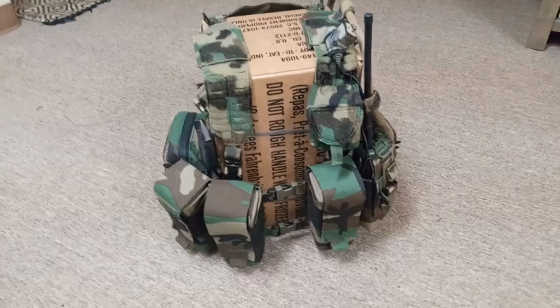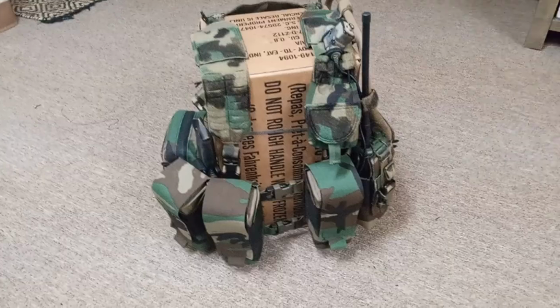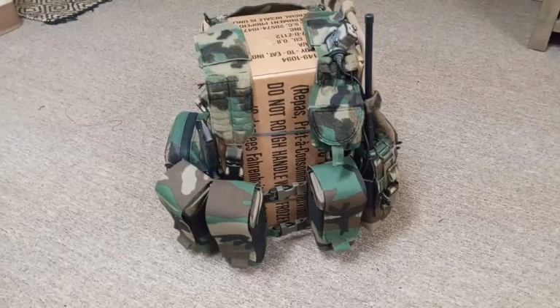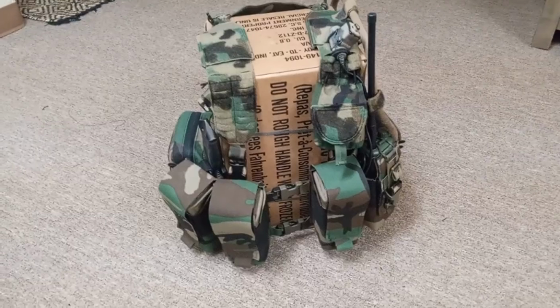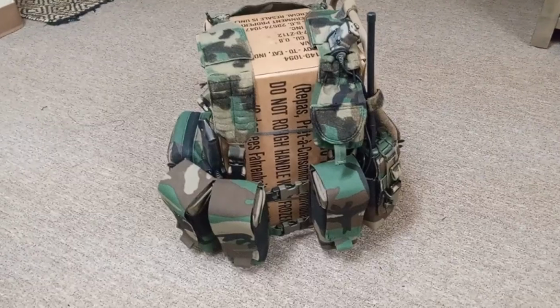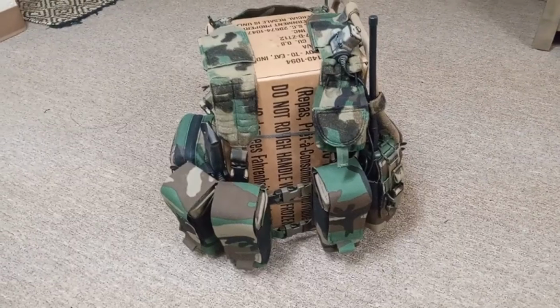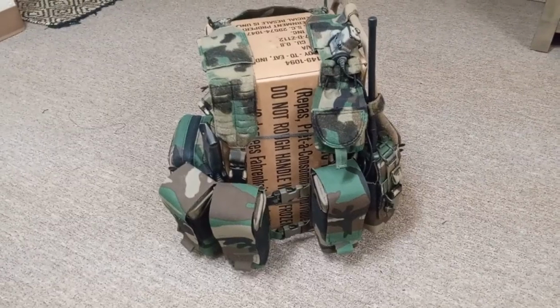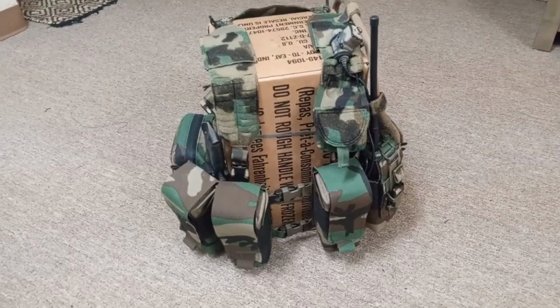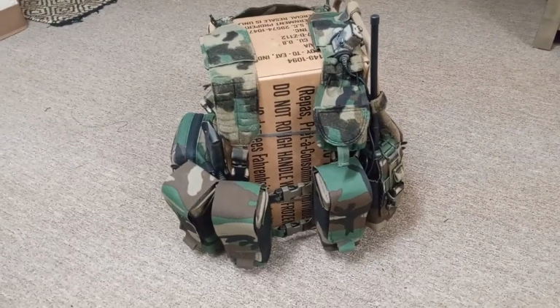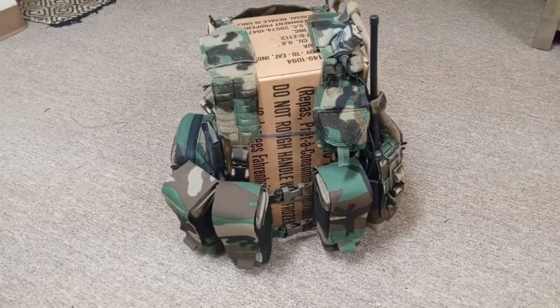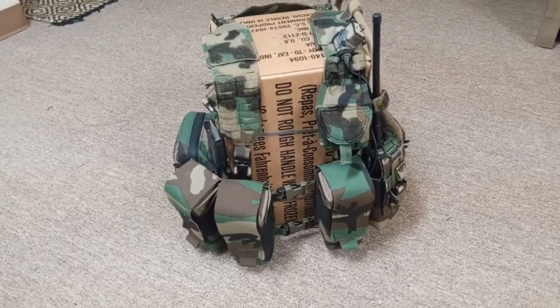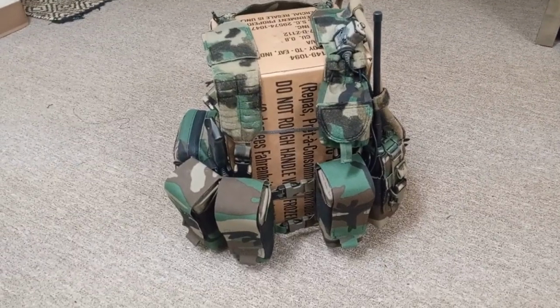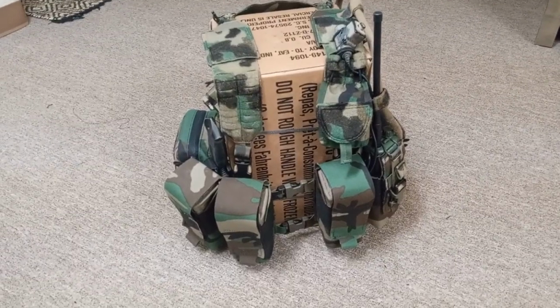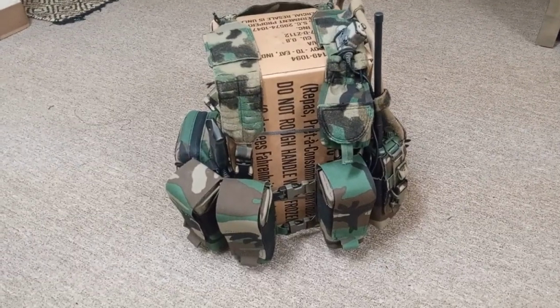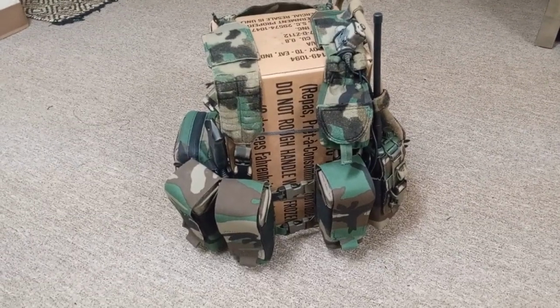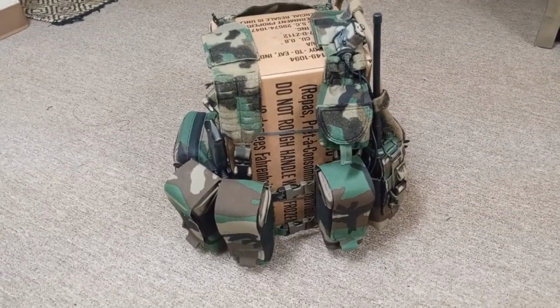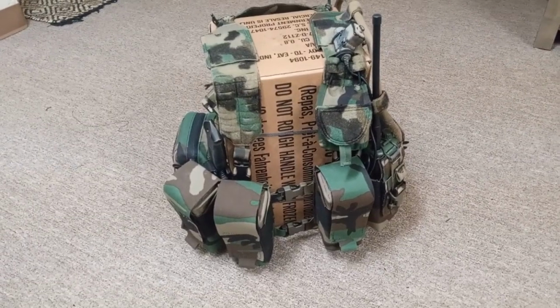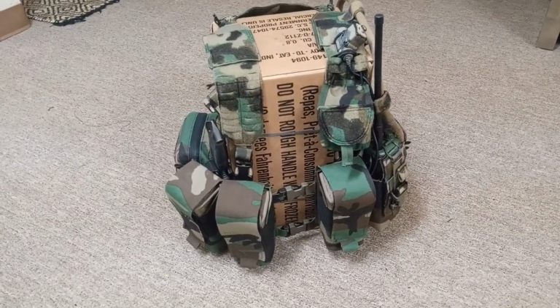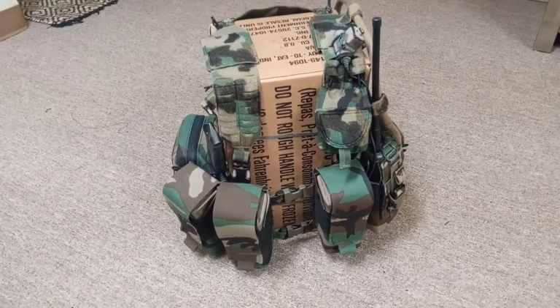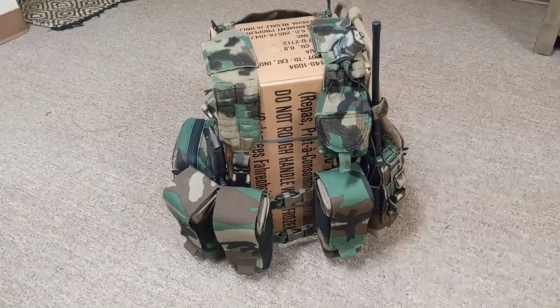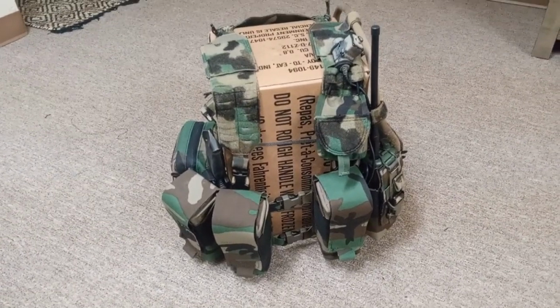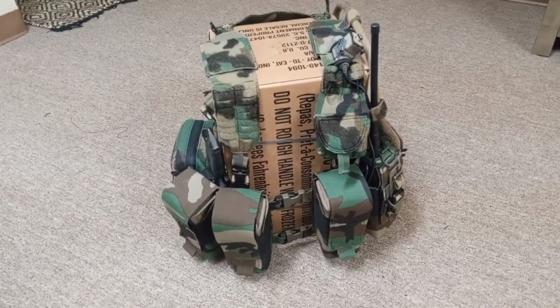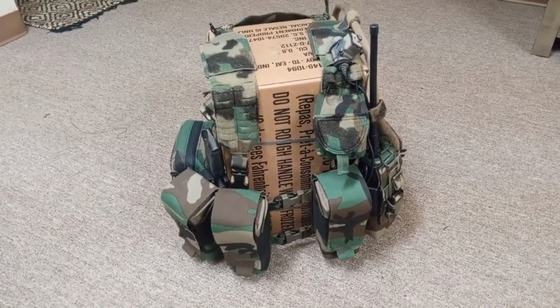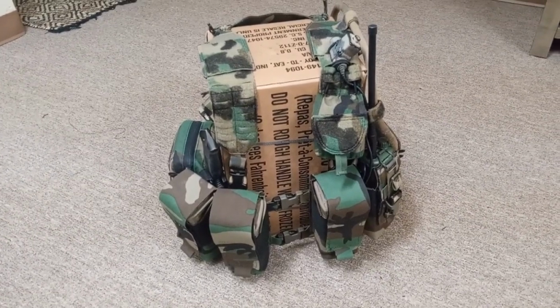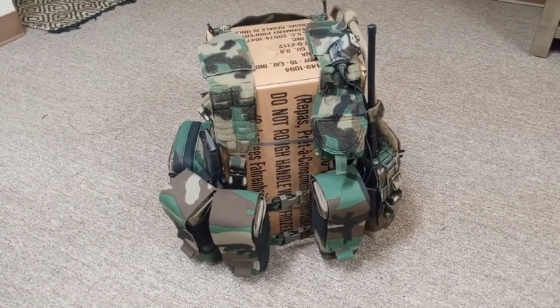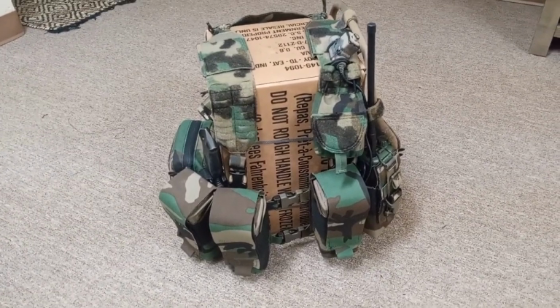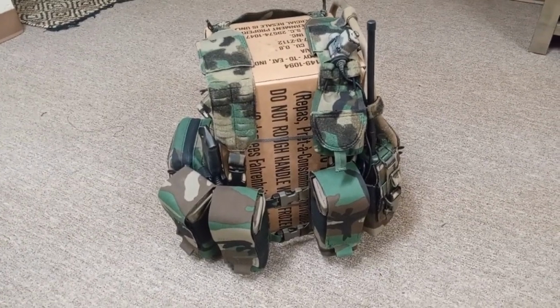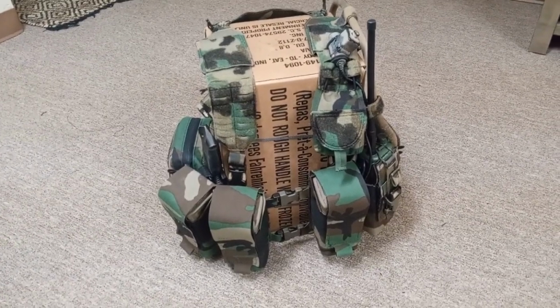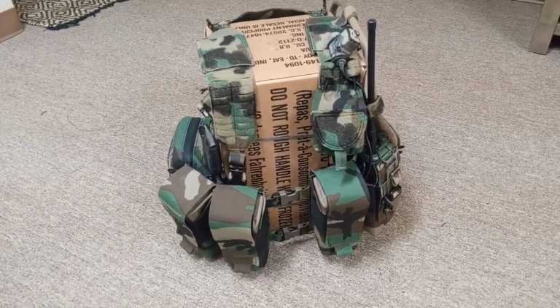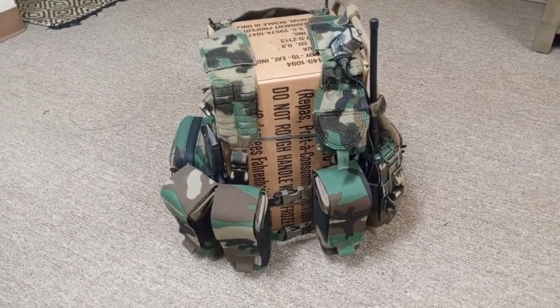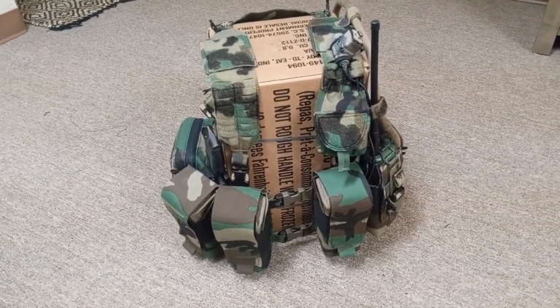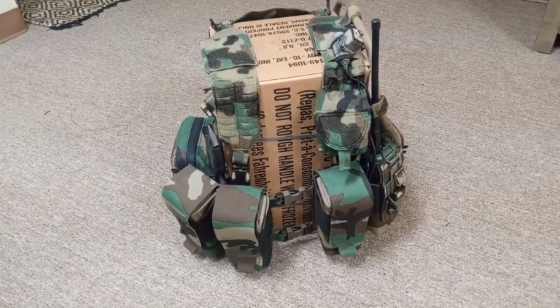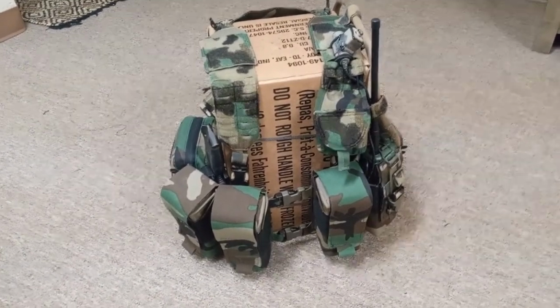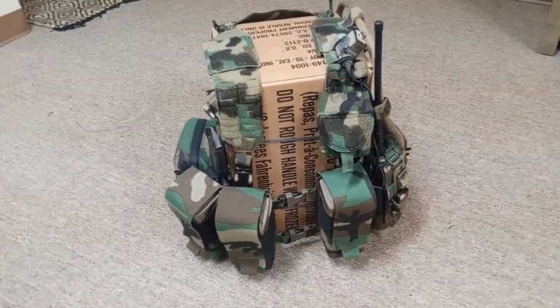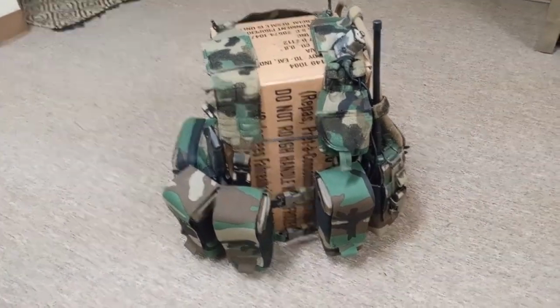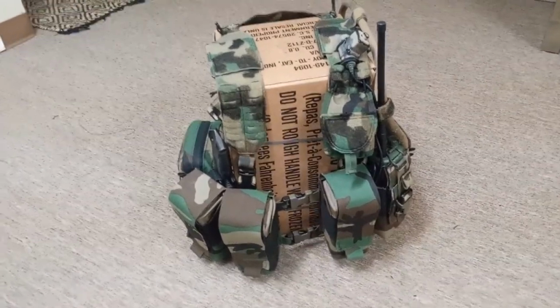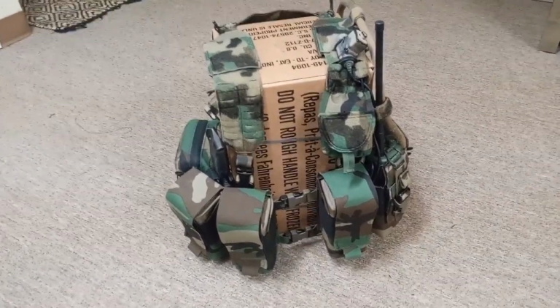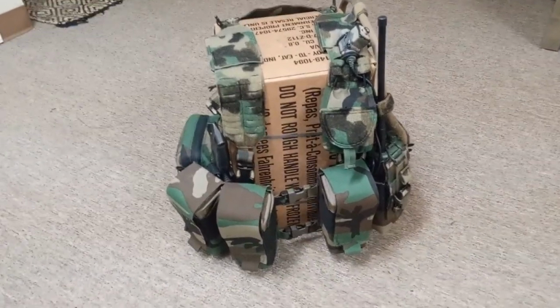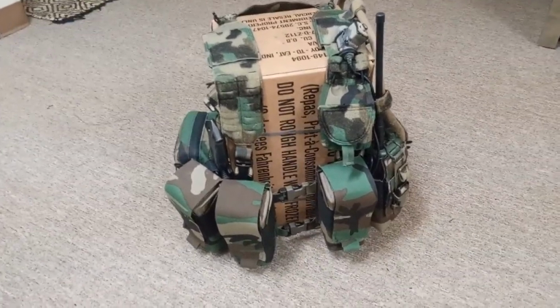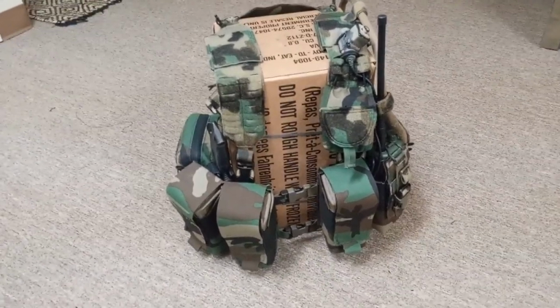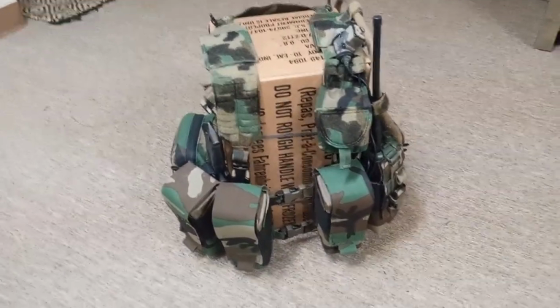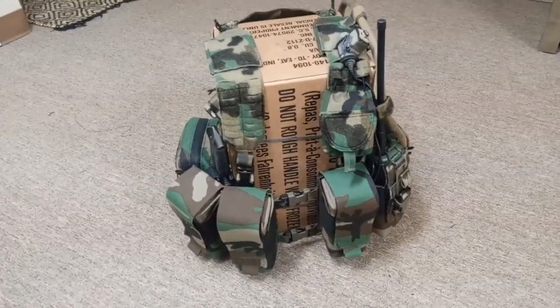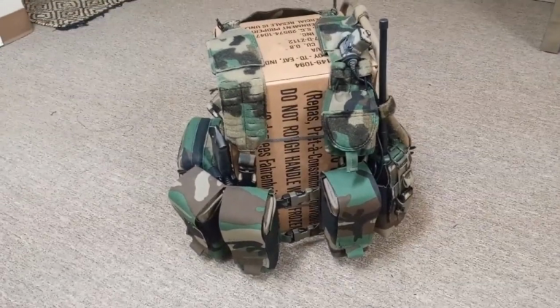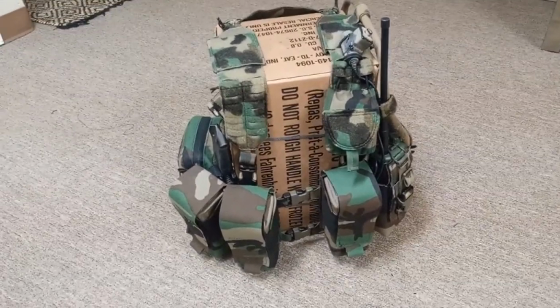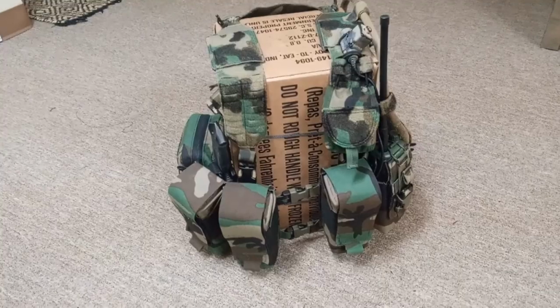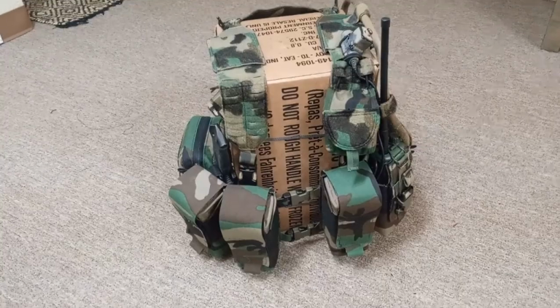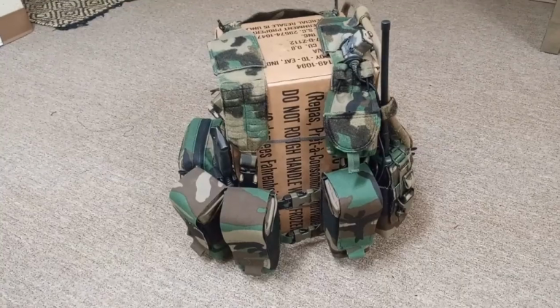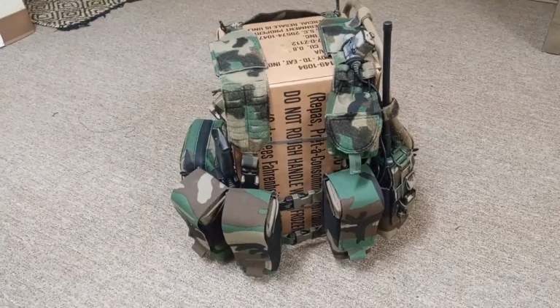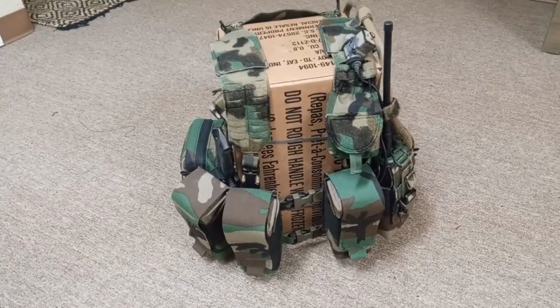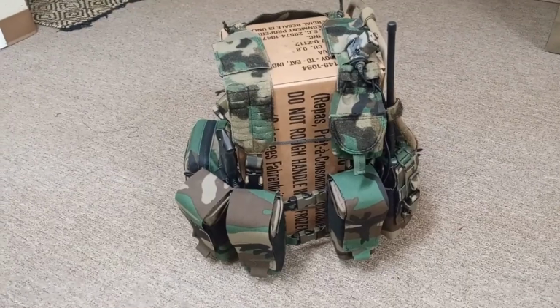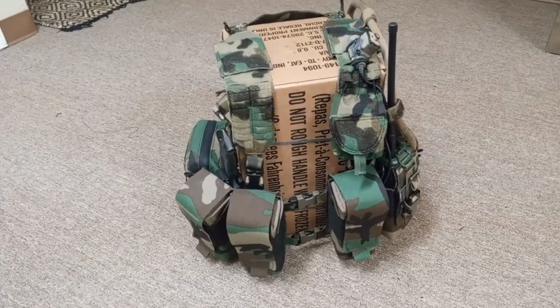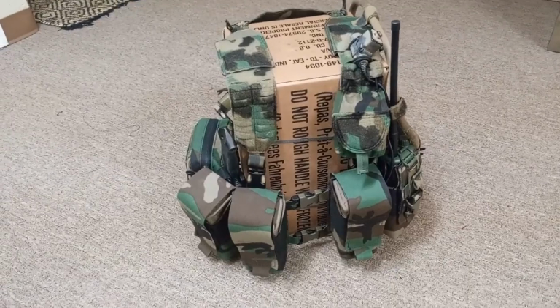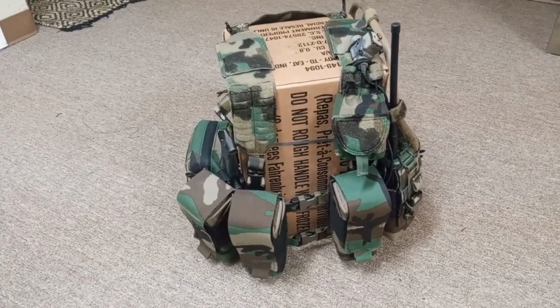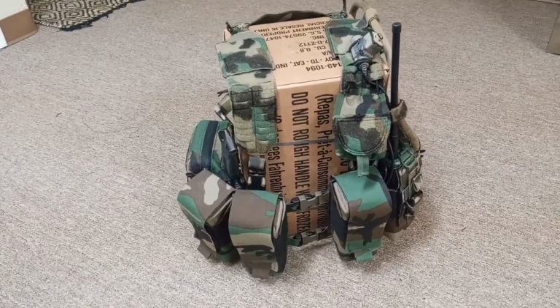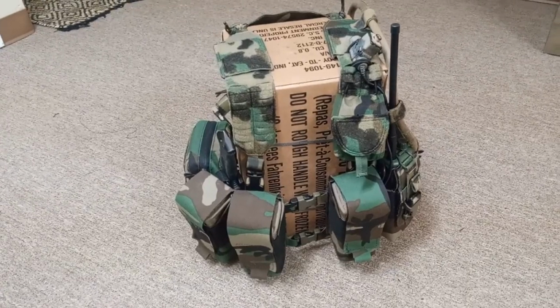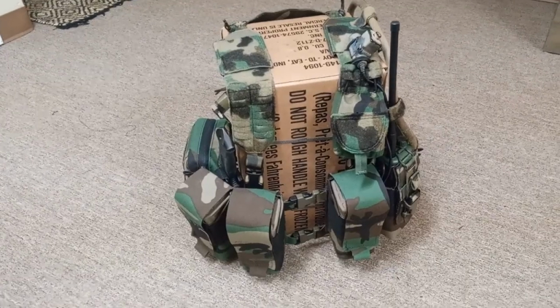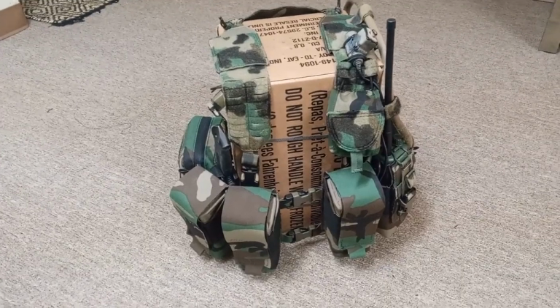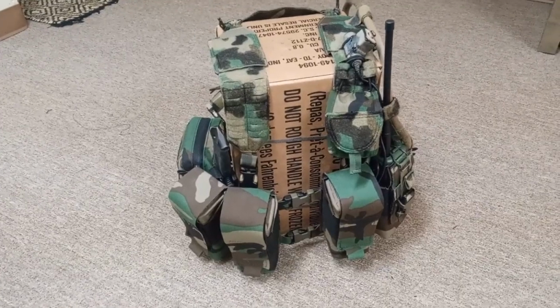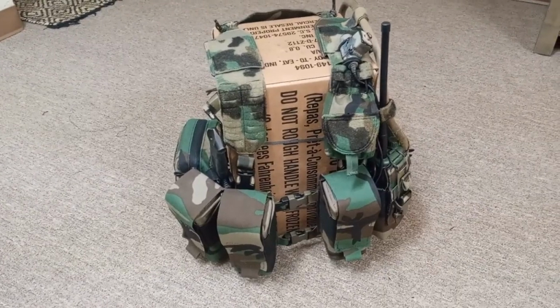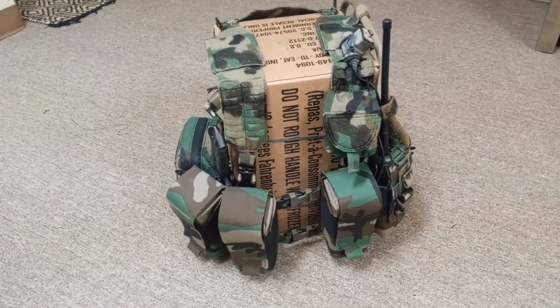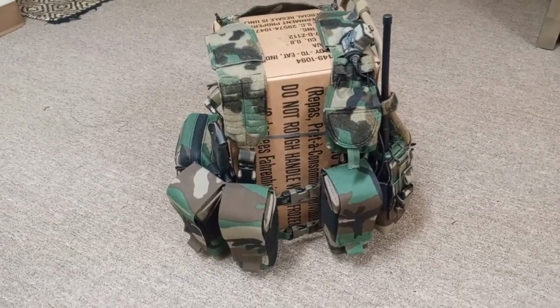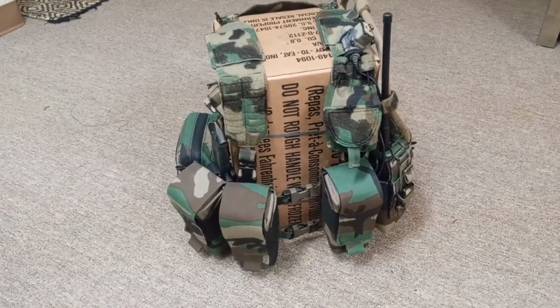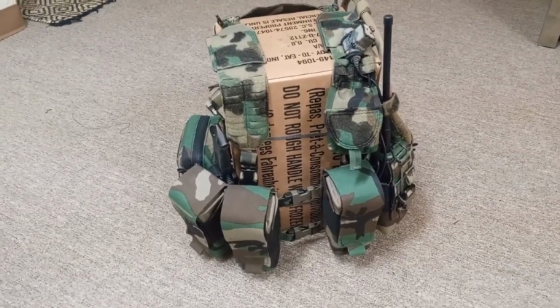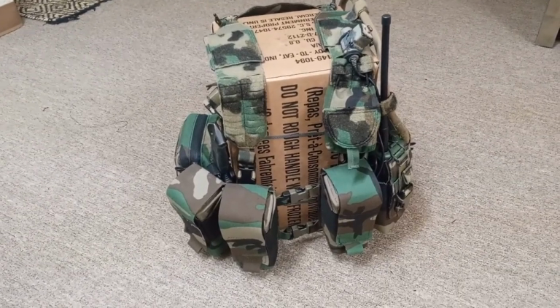Hey, what's going on y'all? This is video 5 of the series for the load-bearing equipment from Whiskey 2-4 and other gear makers.